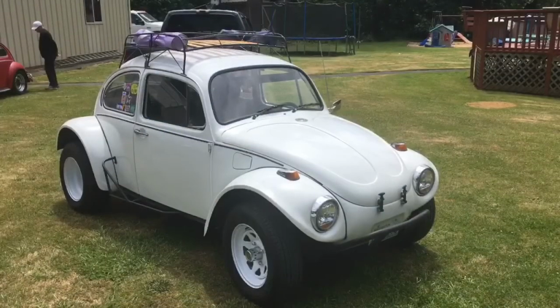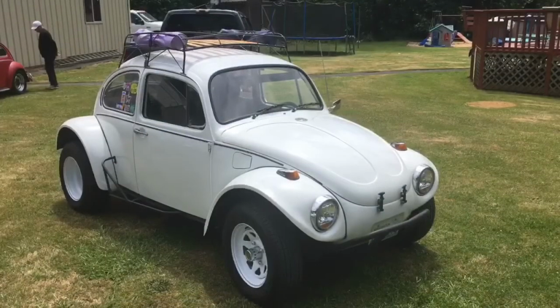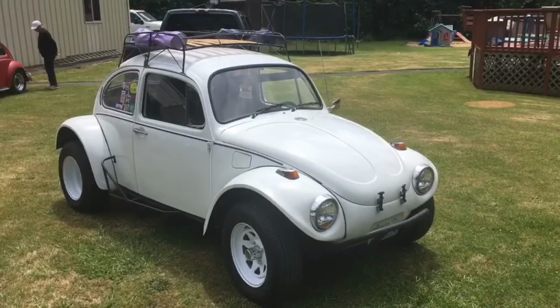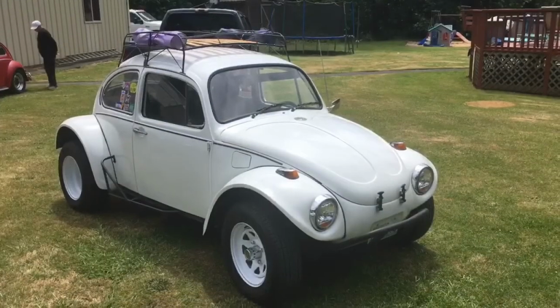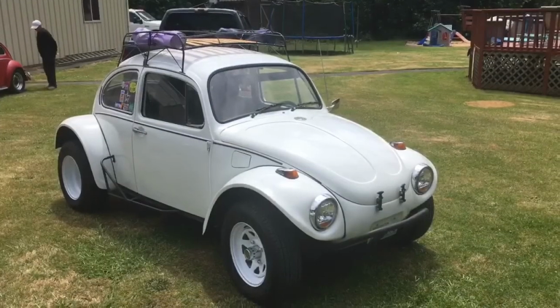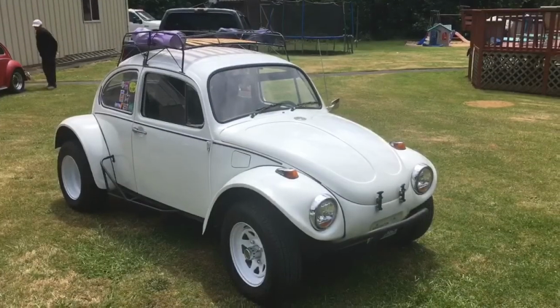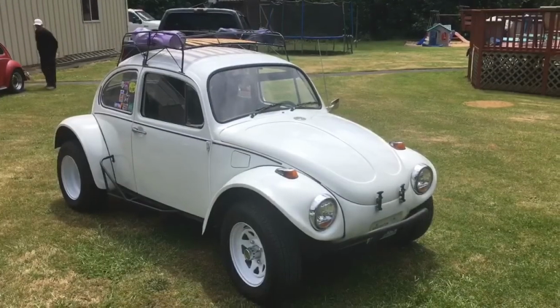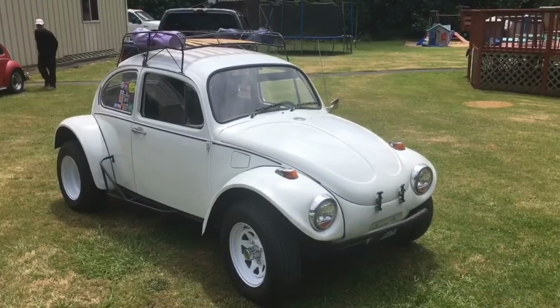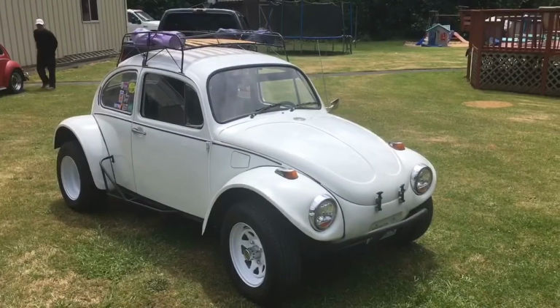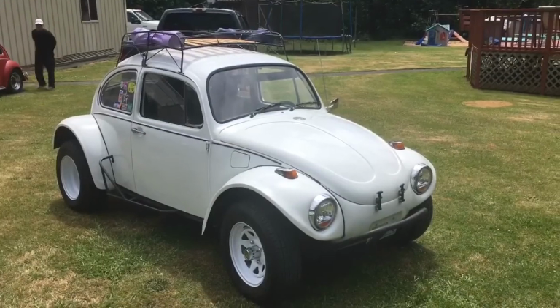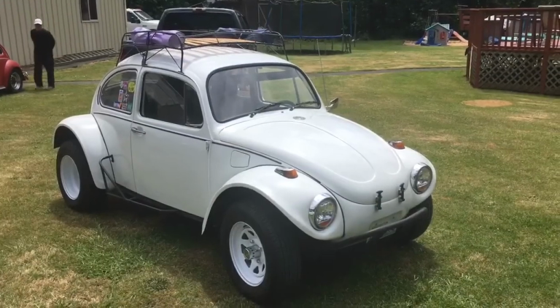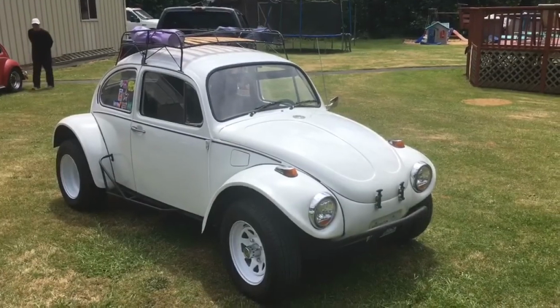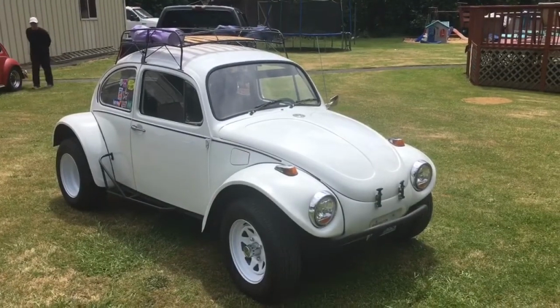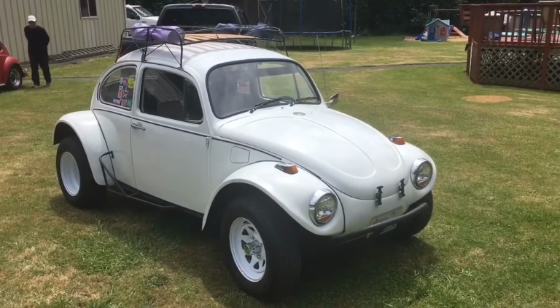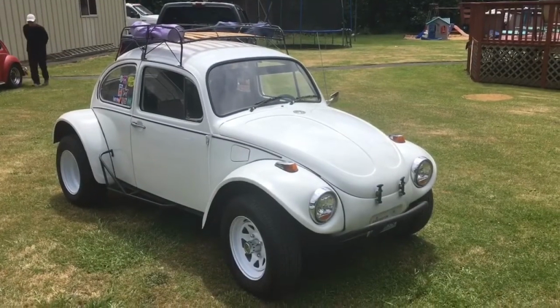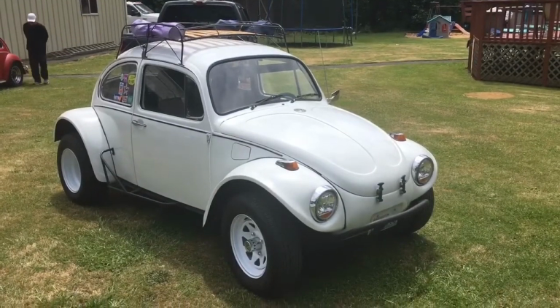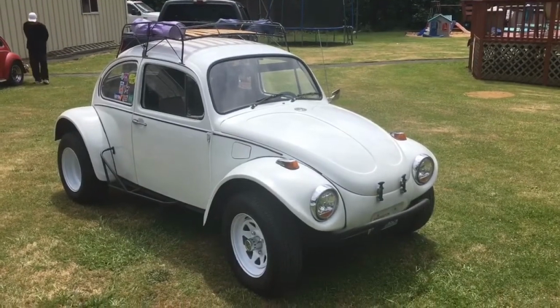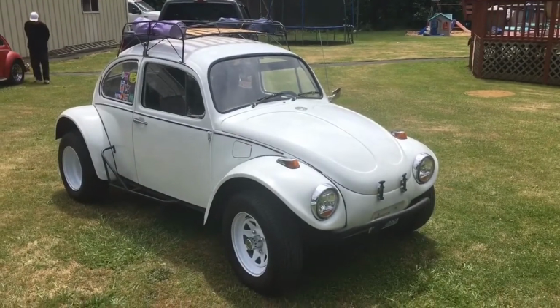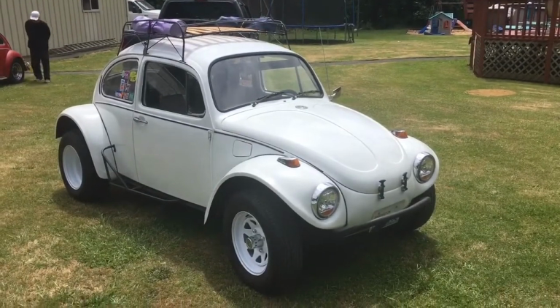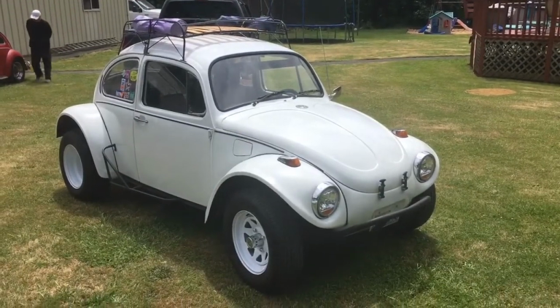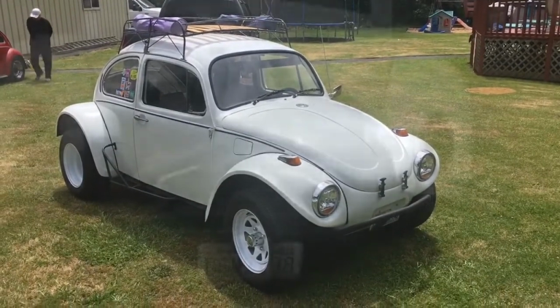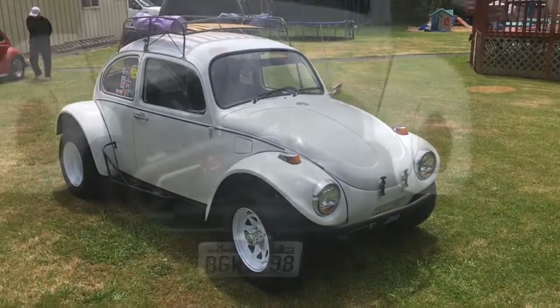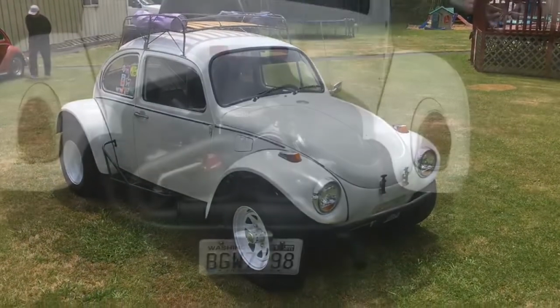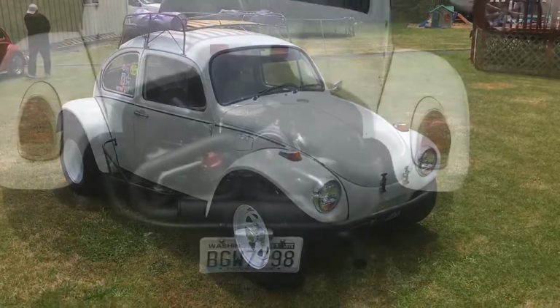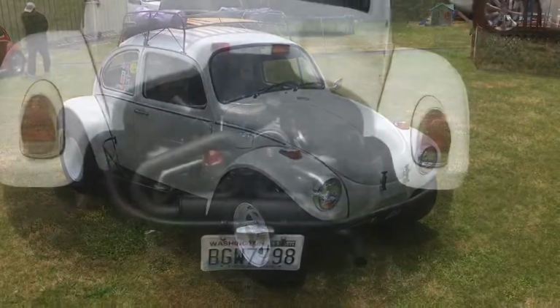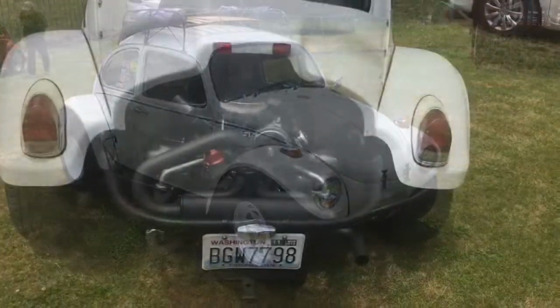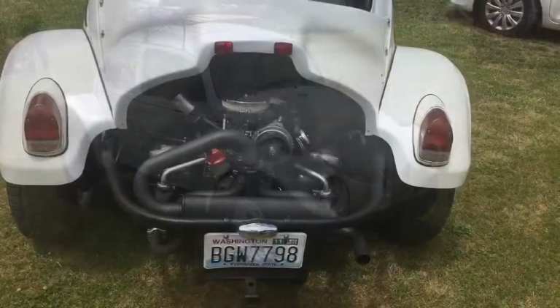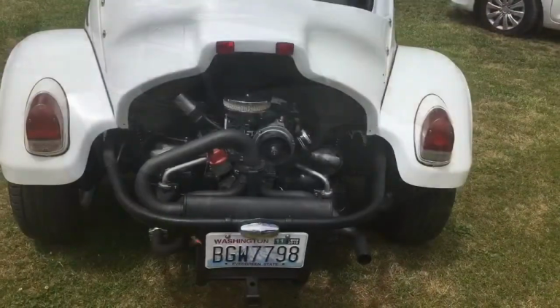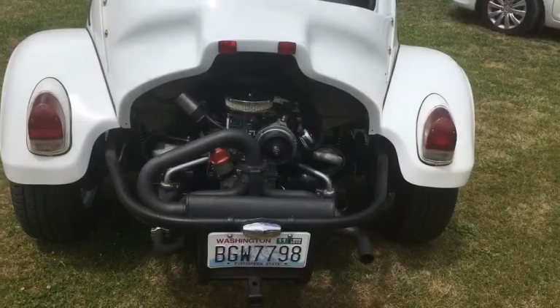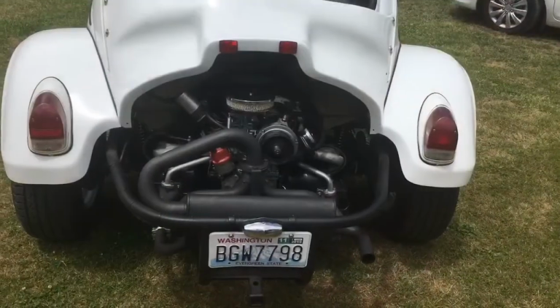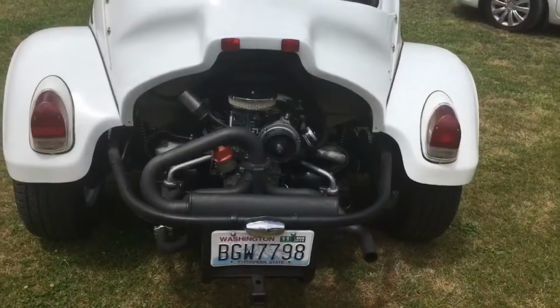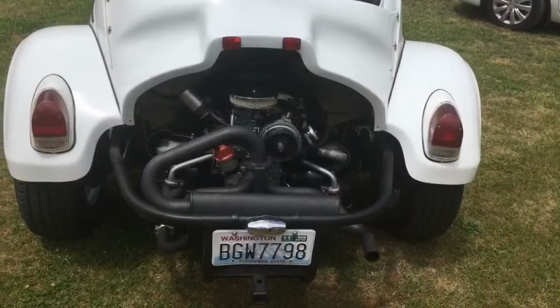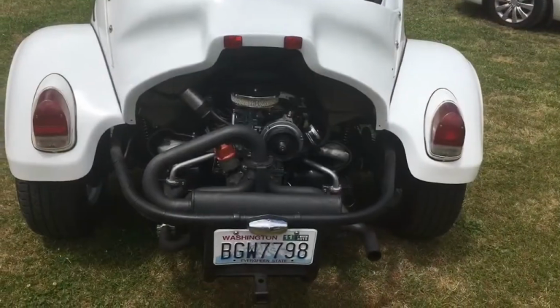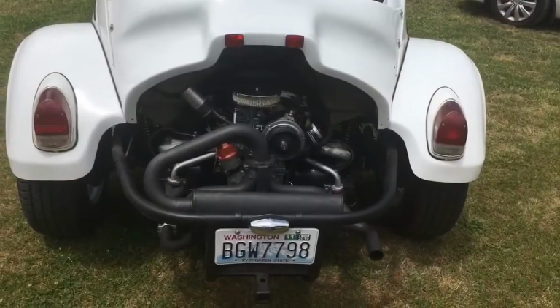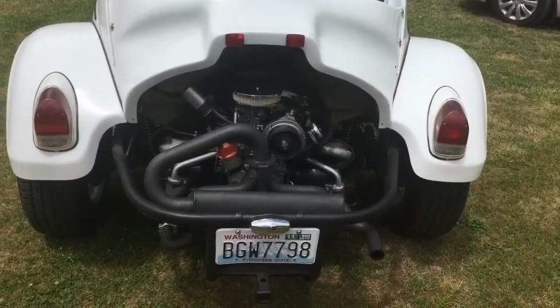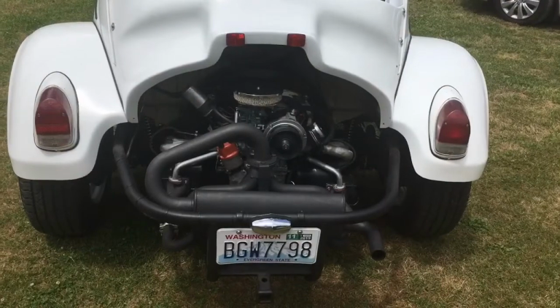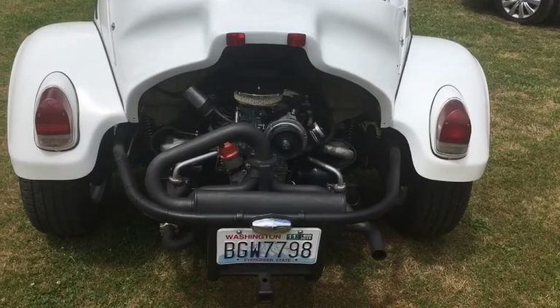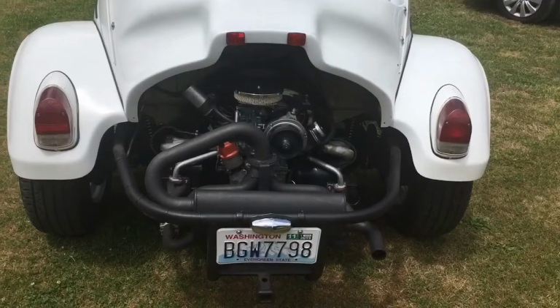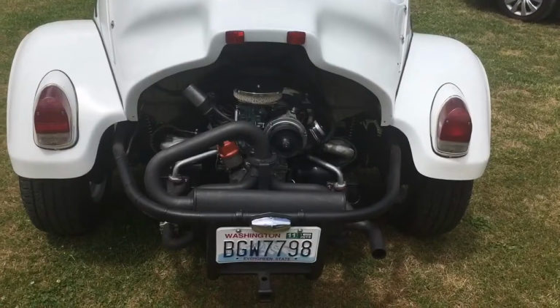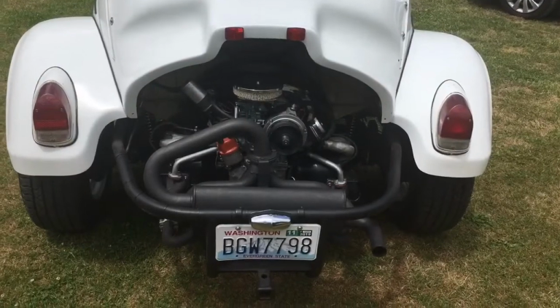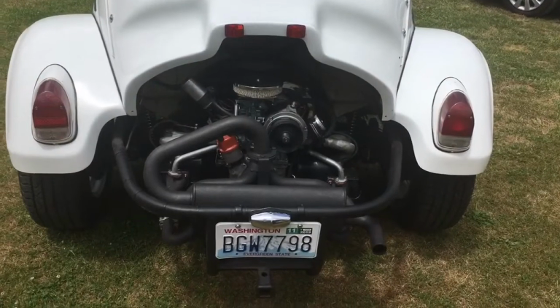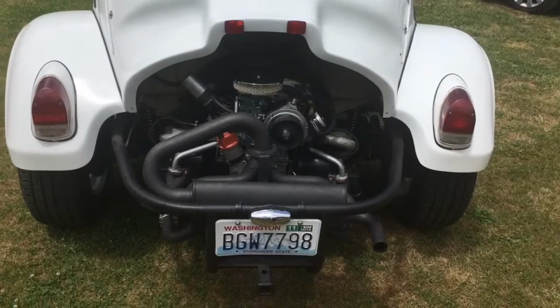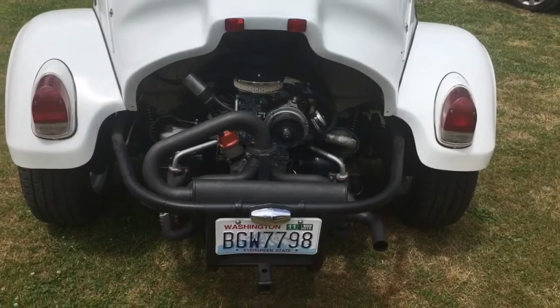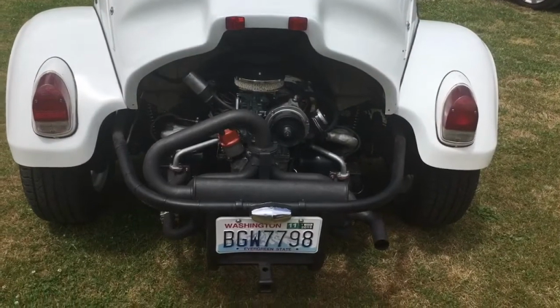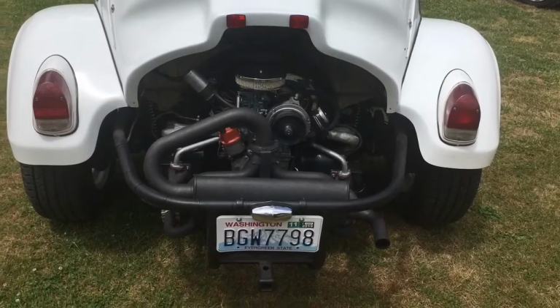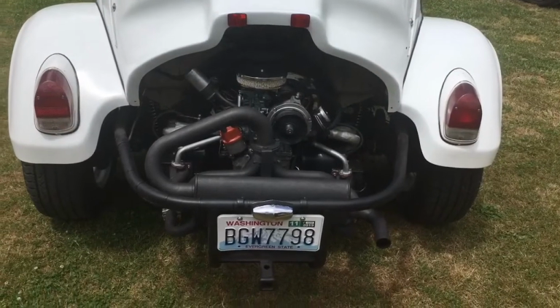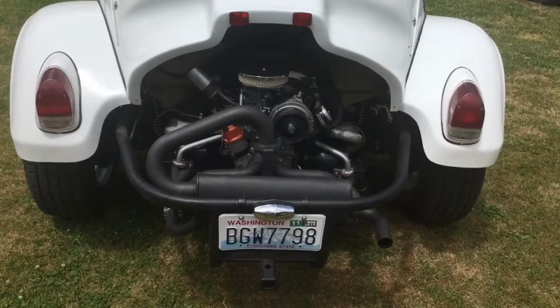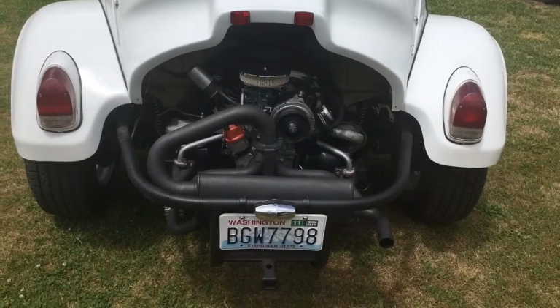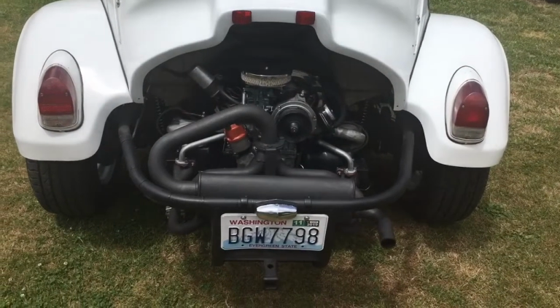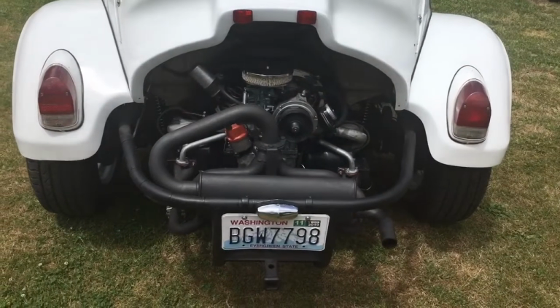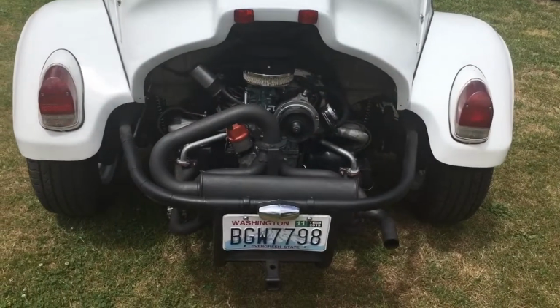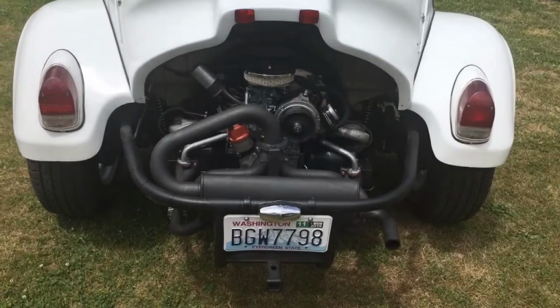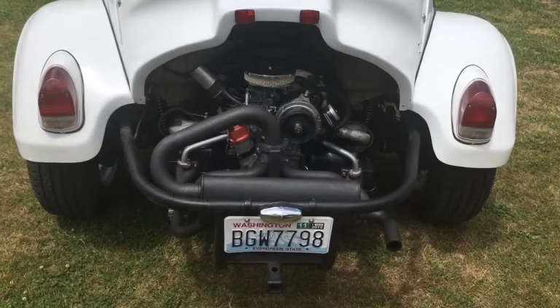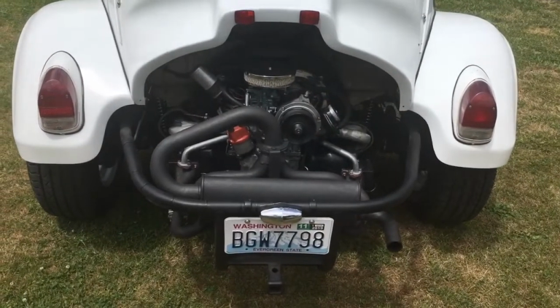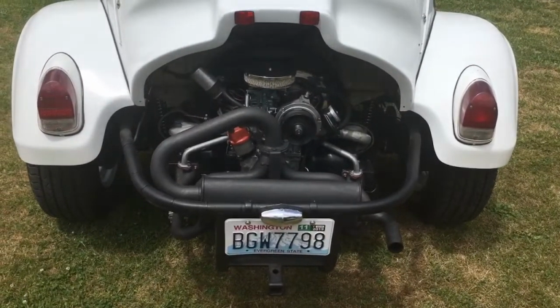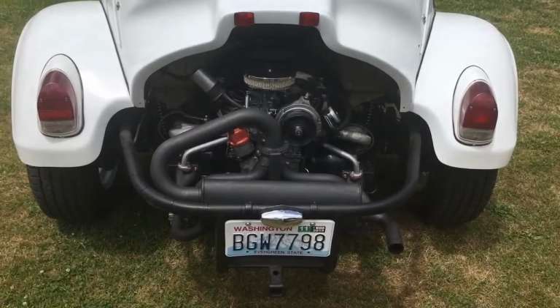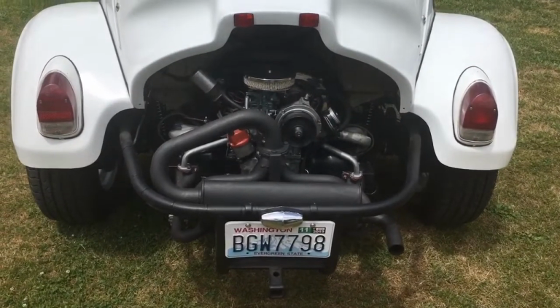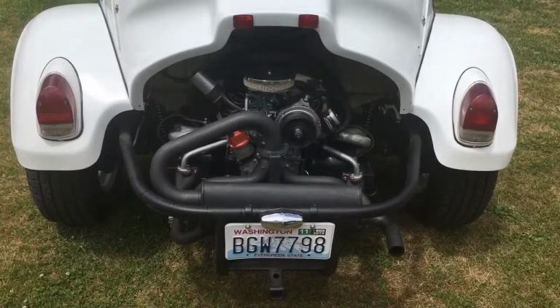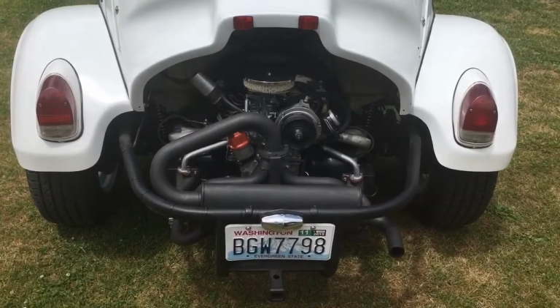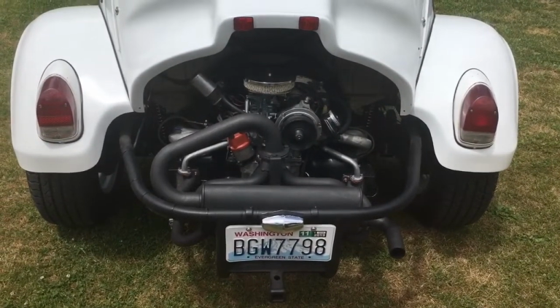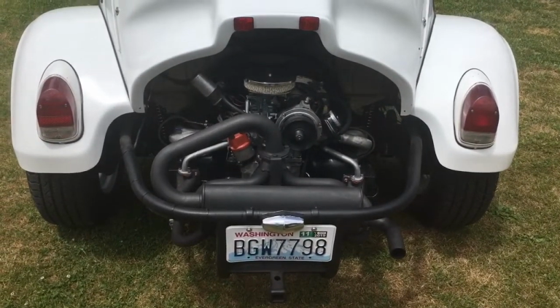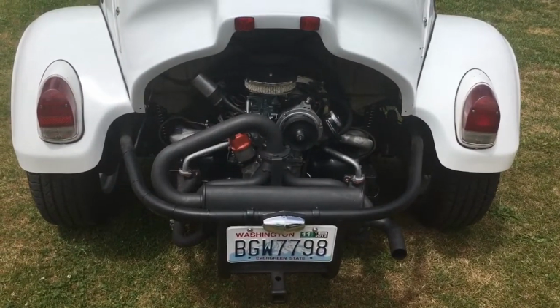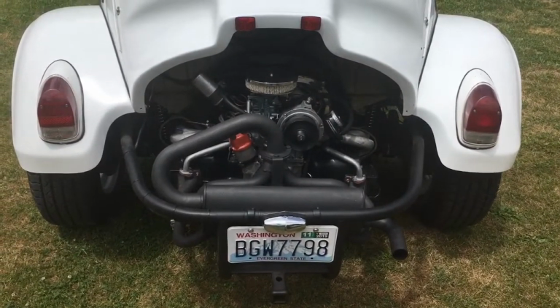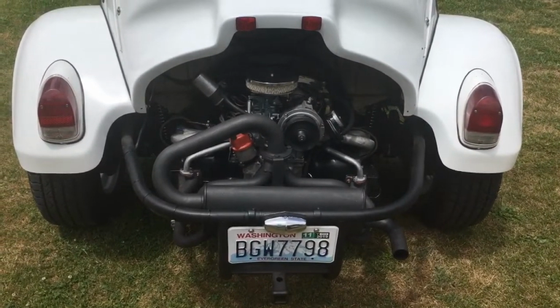And there it is — all done and ready to go with the new engine in it, ready to take off down the road.